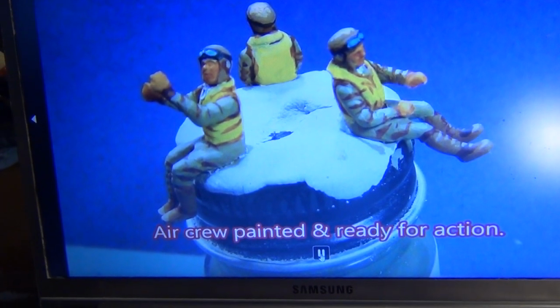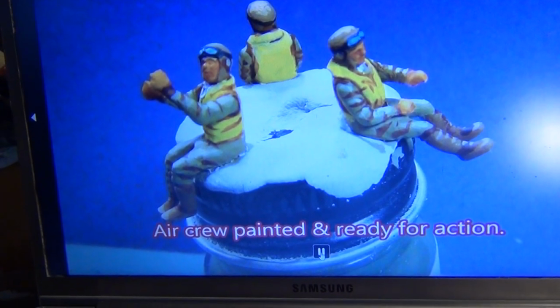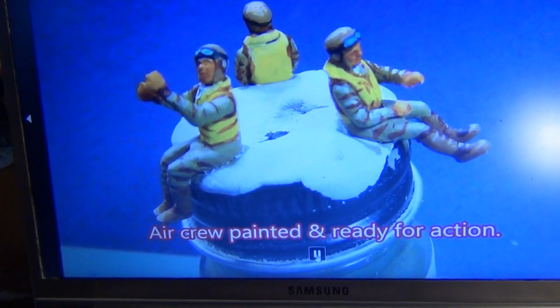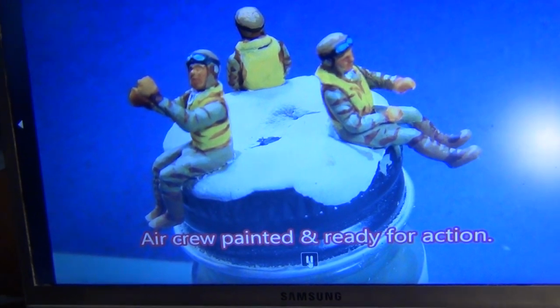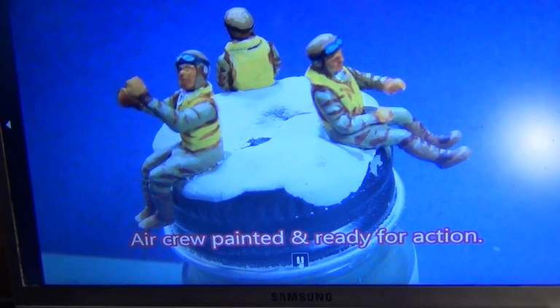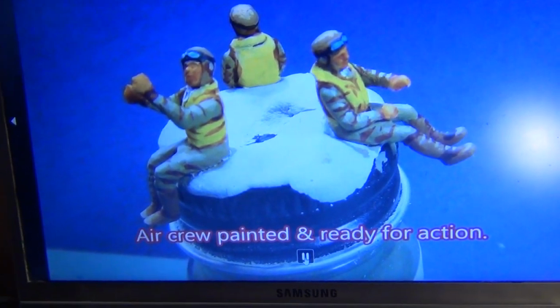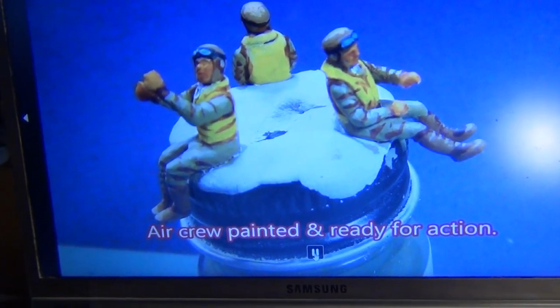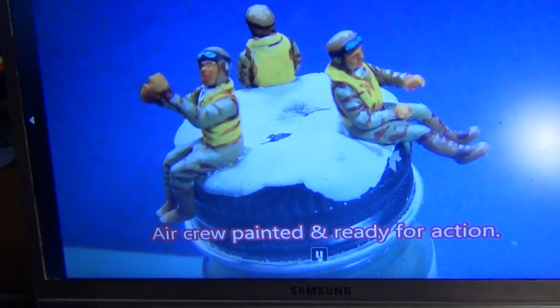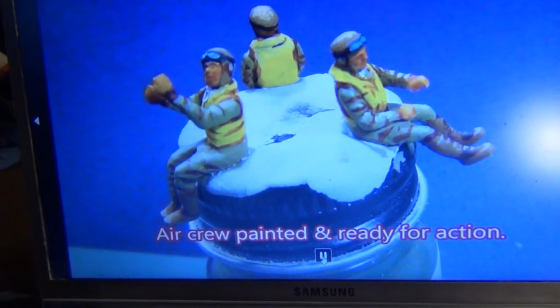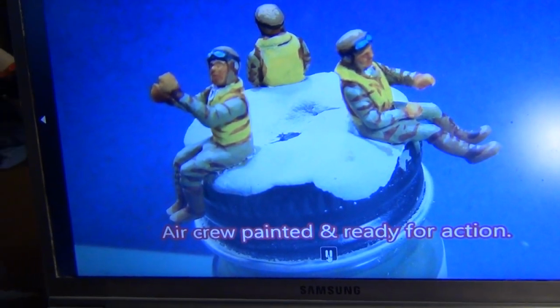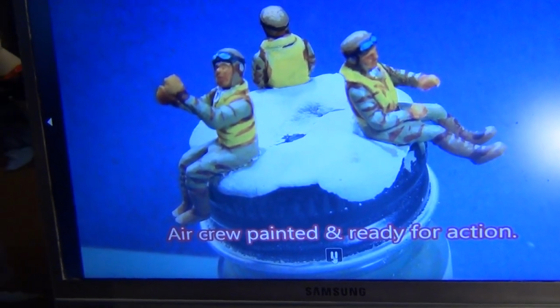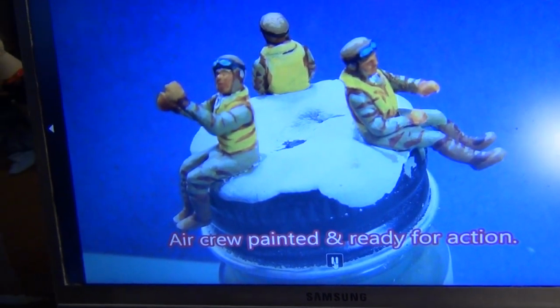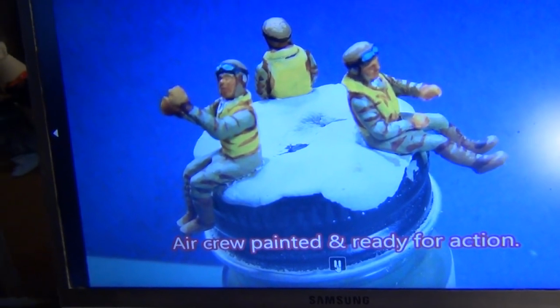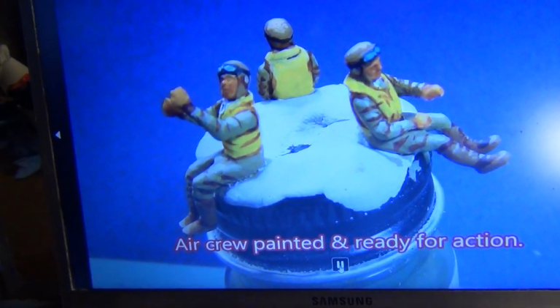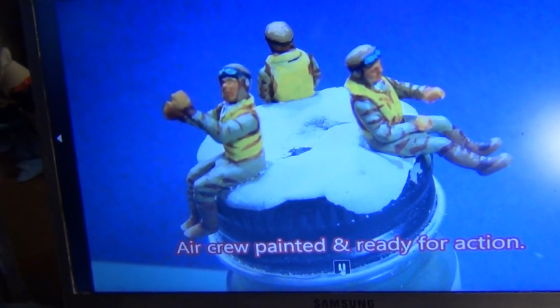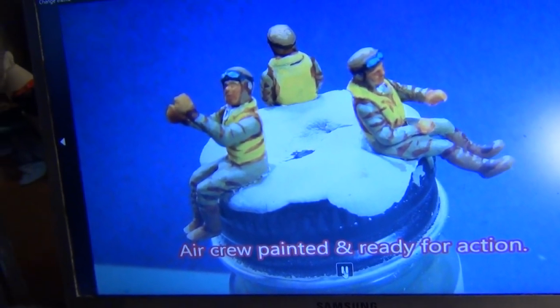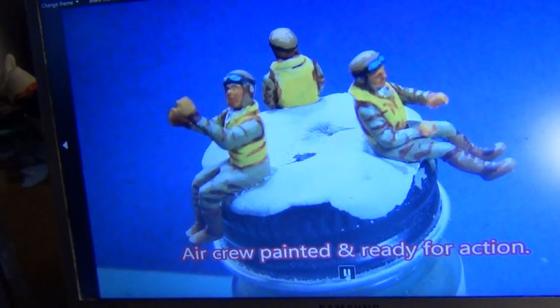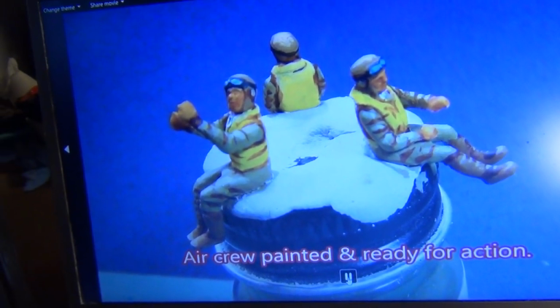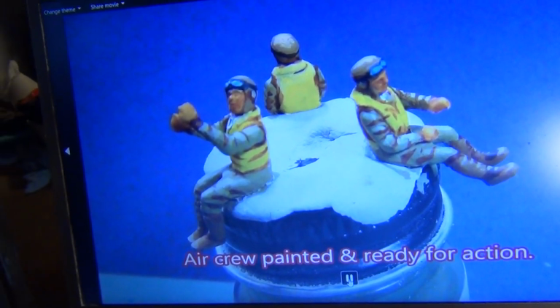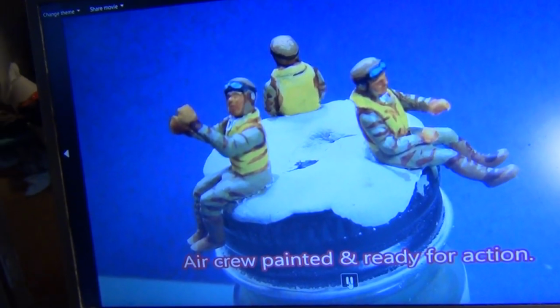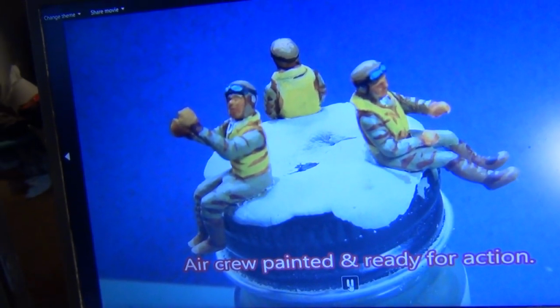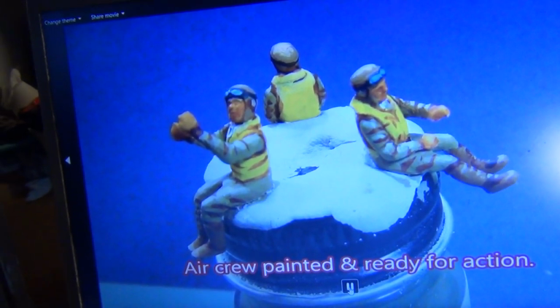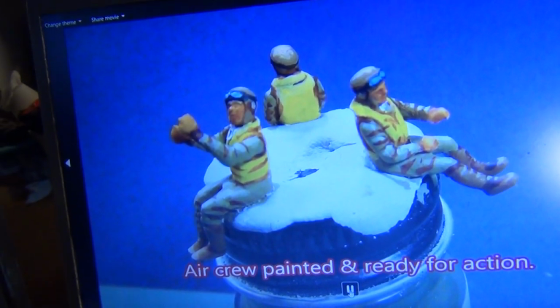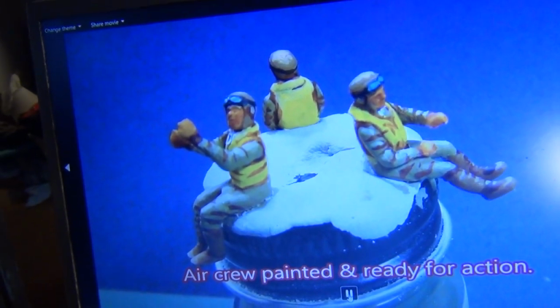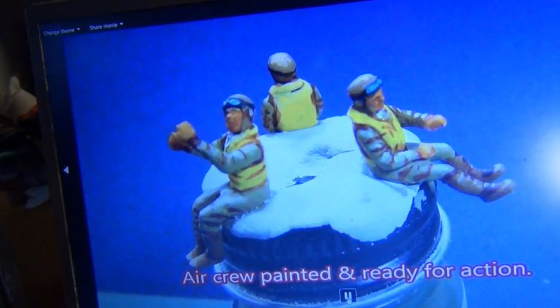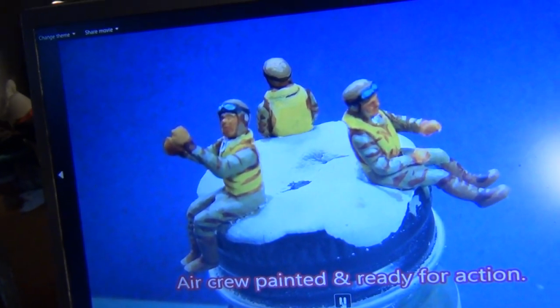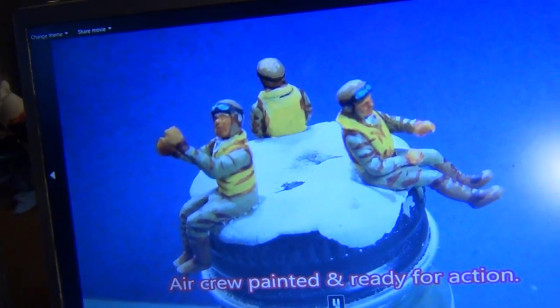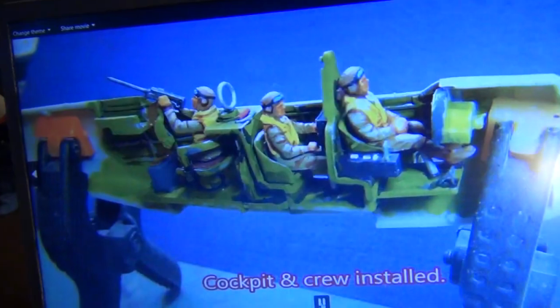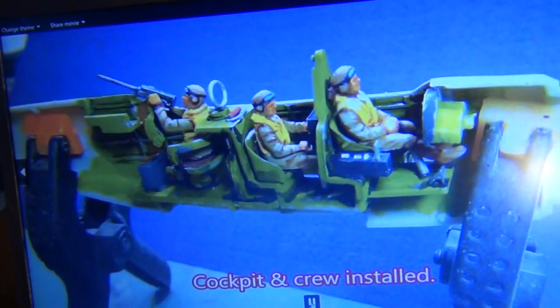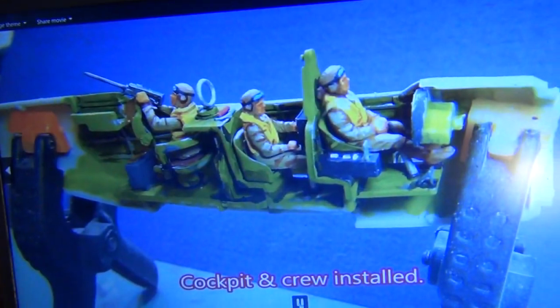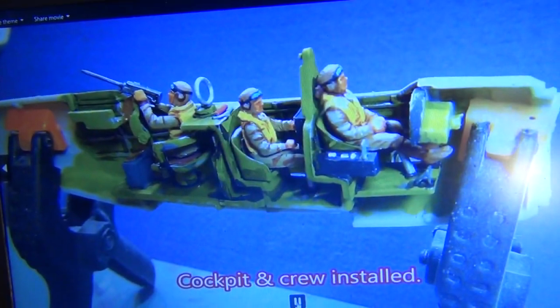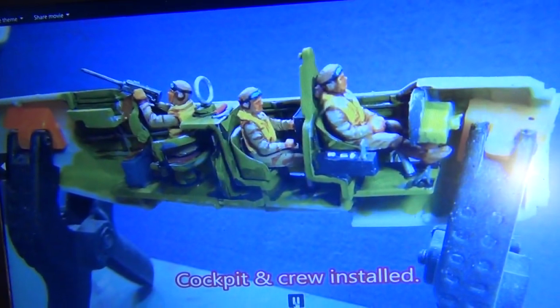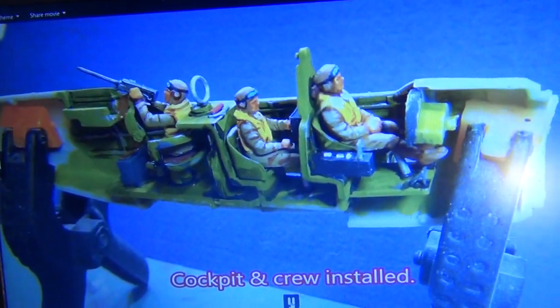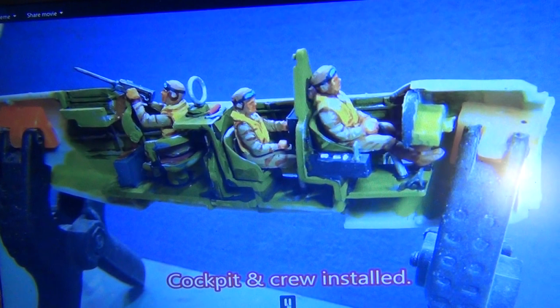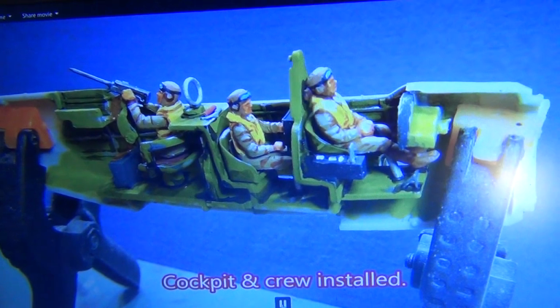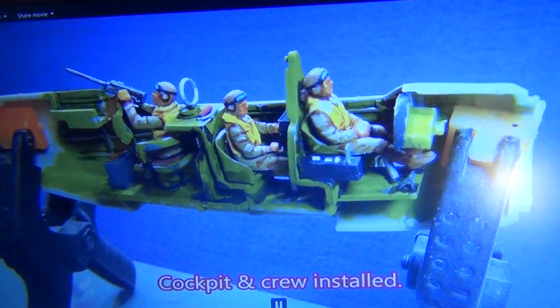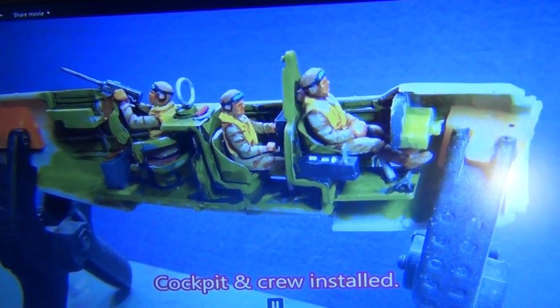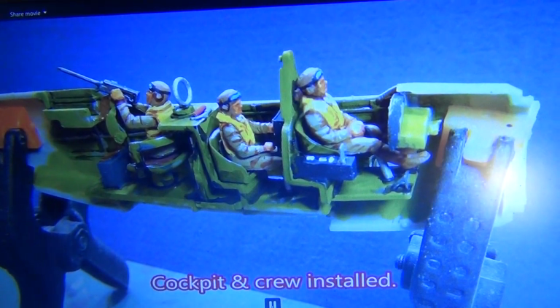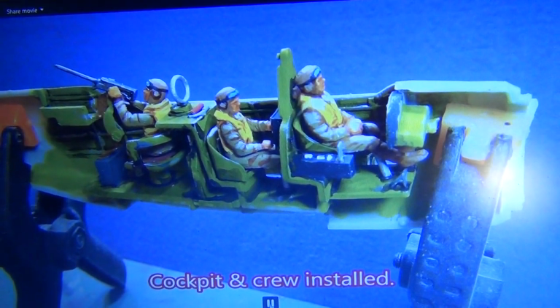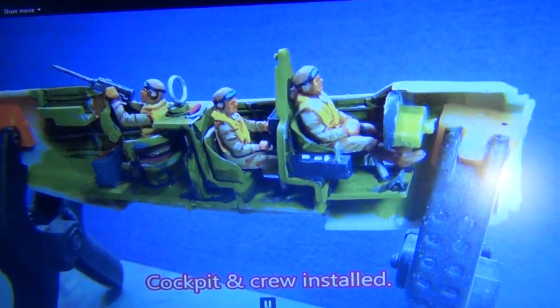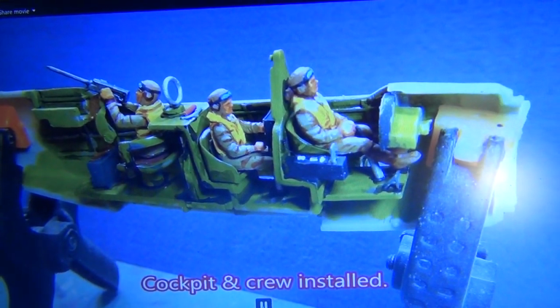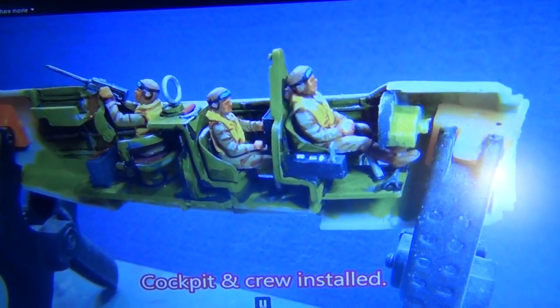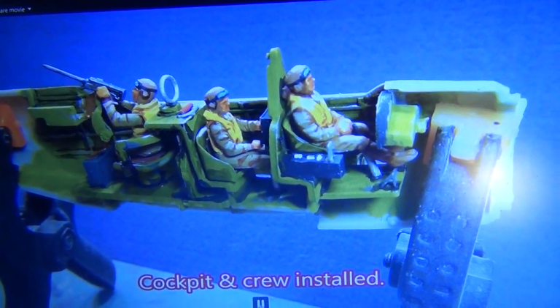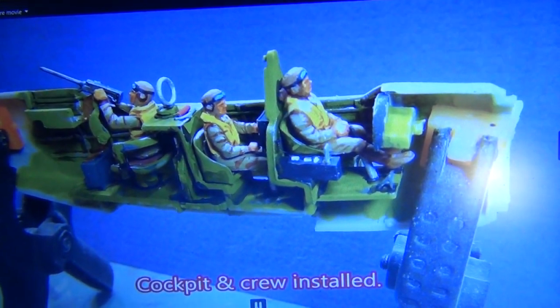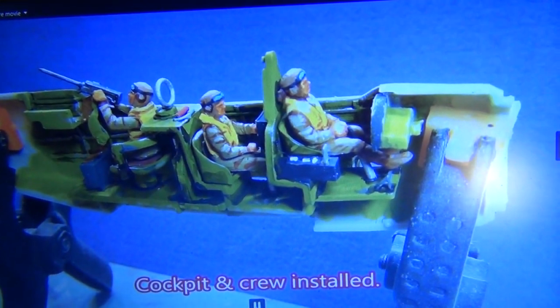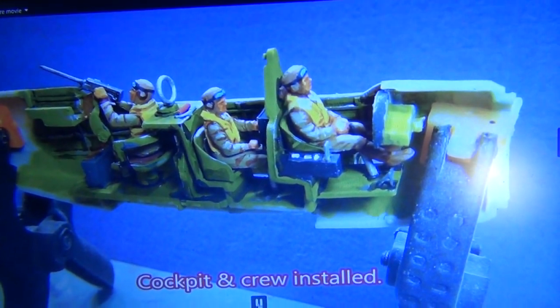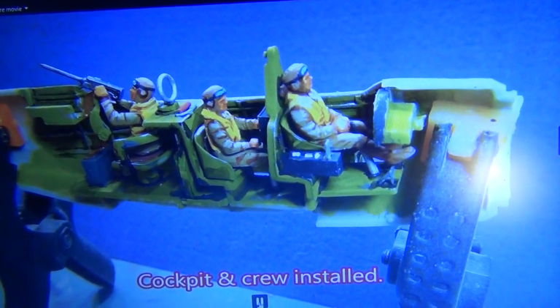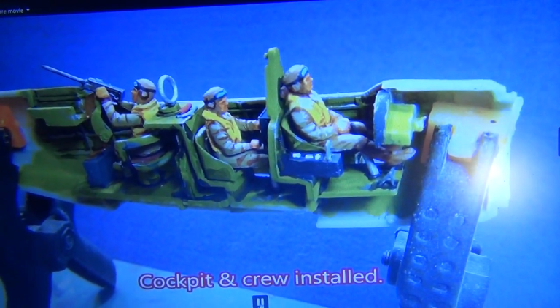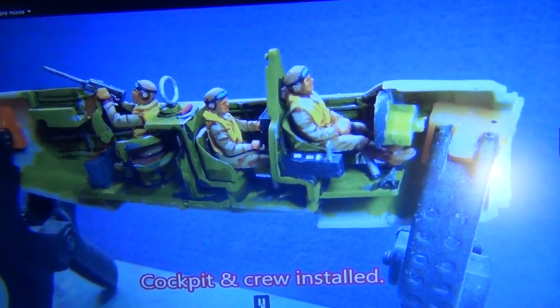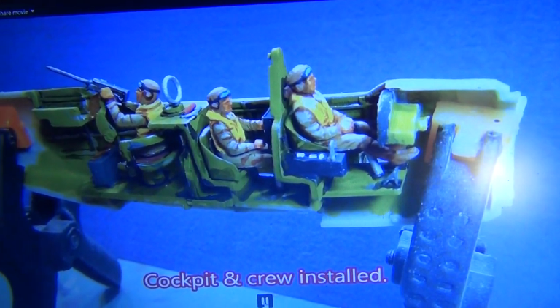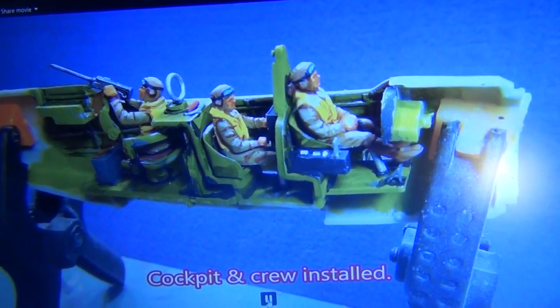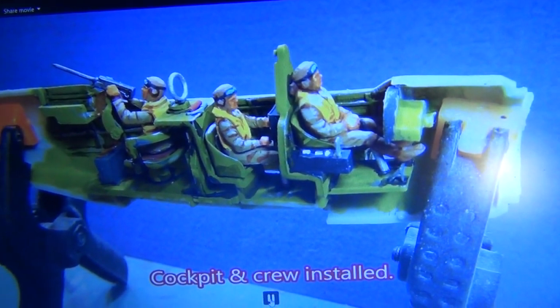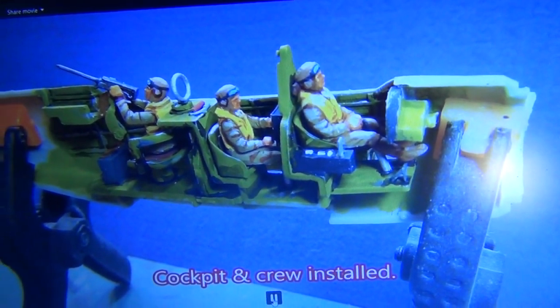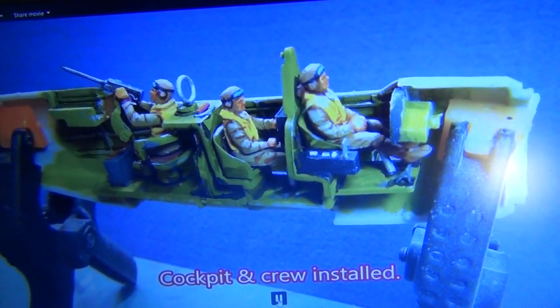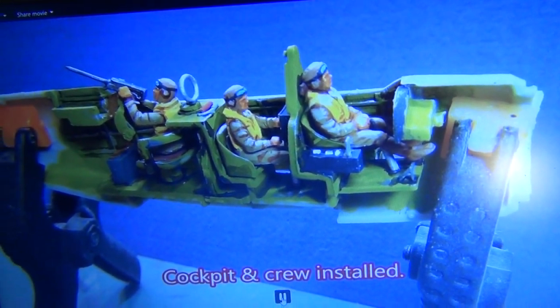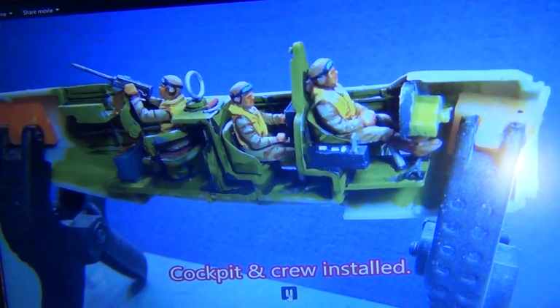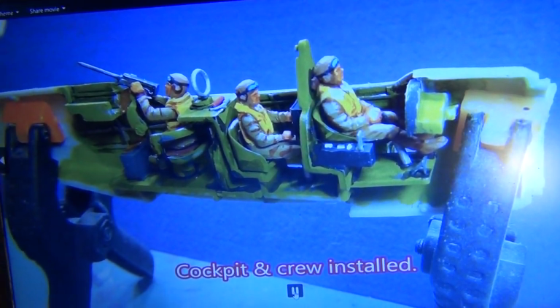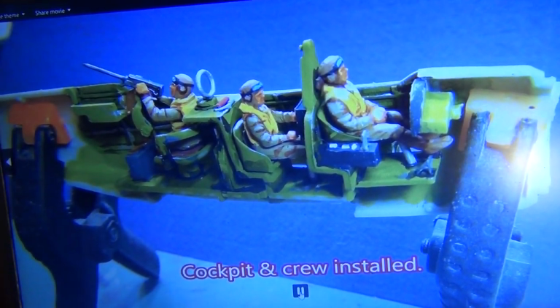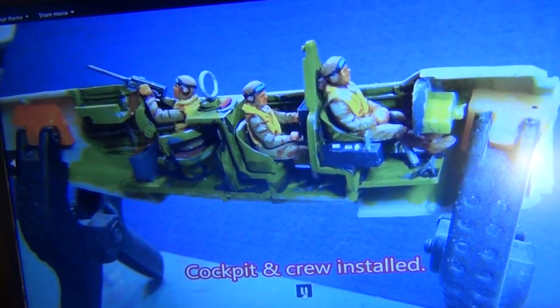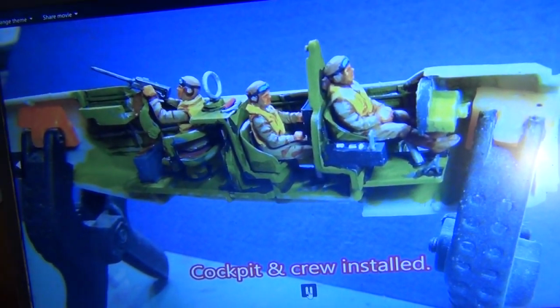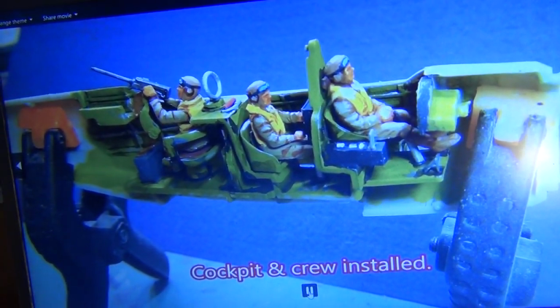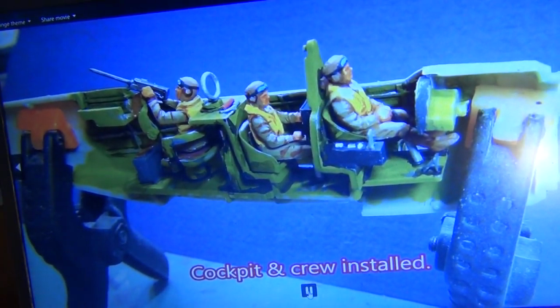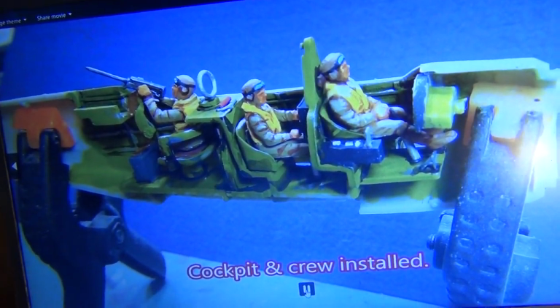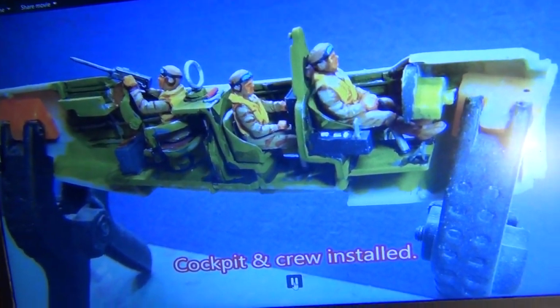Painted up the crew members. I should have painted two of them in blues, but they're all officers, so I'll make them all officers.